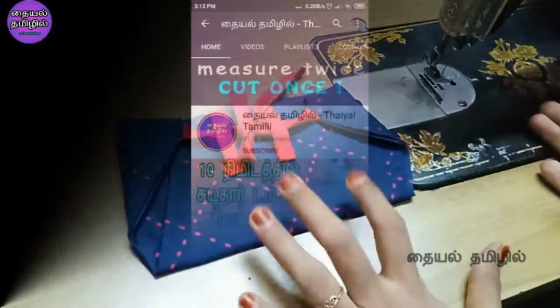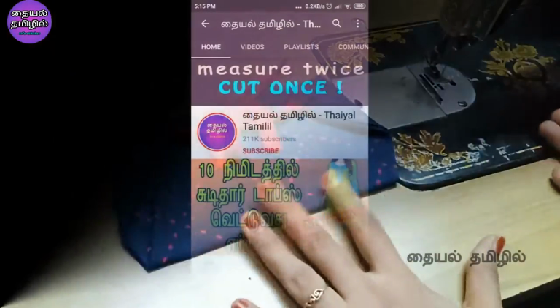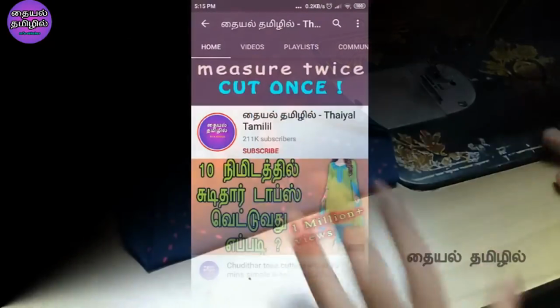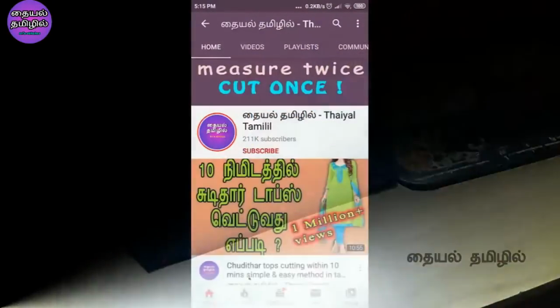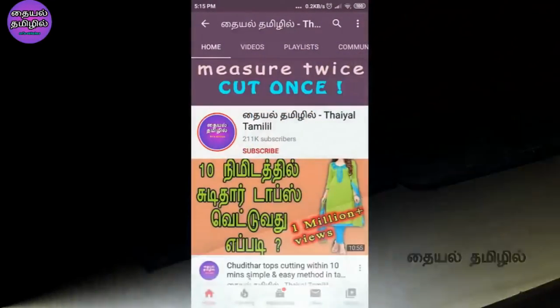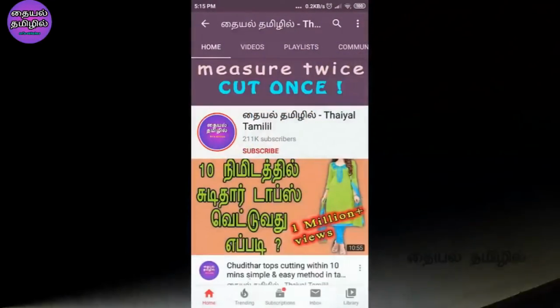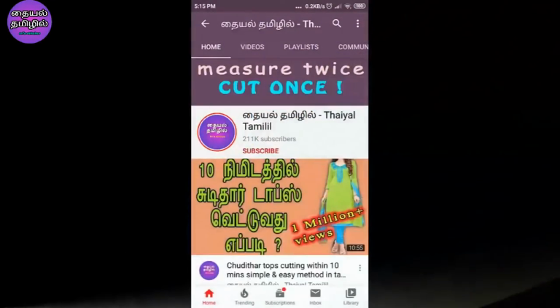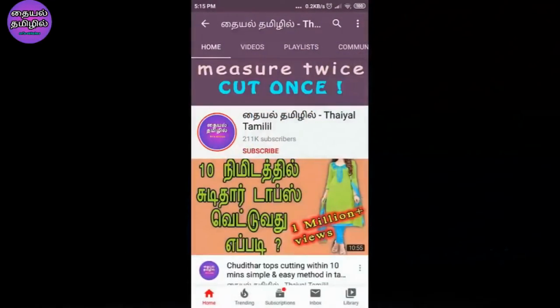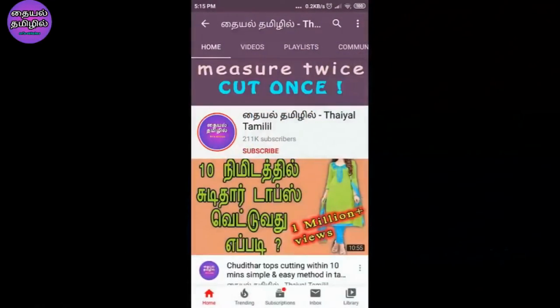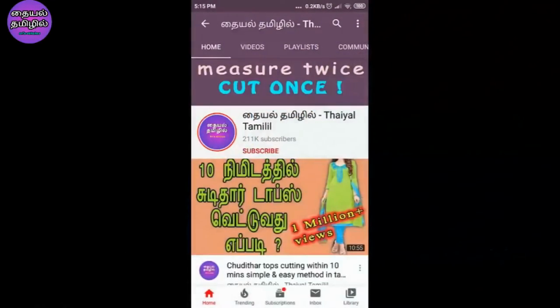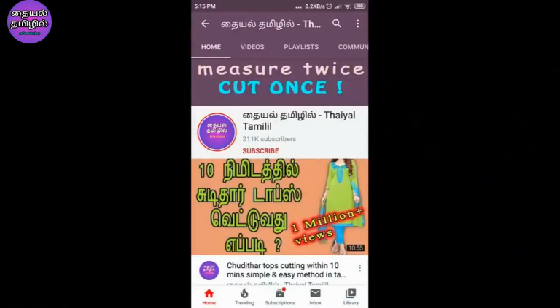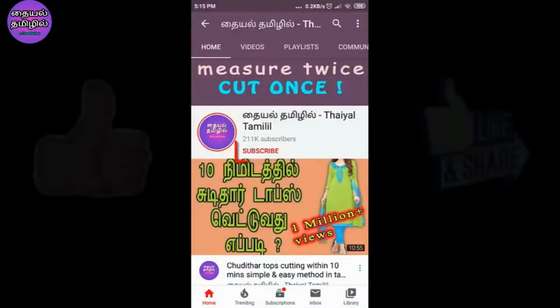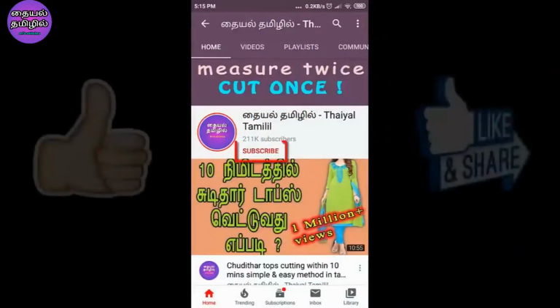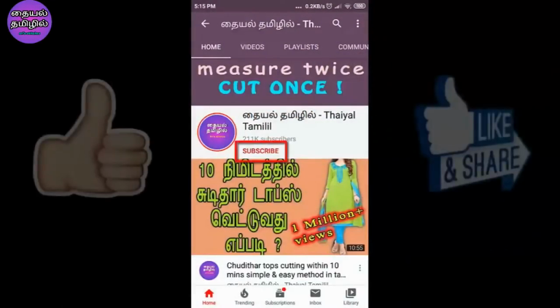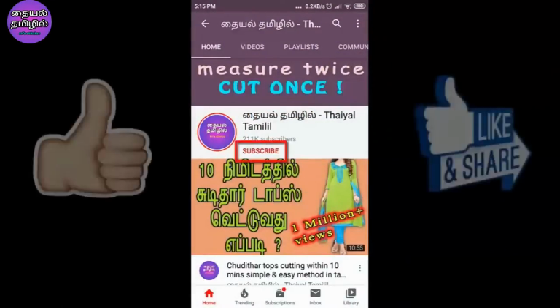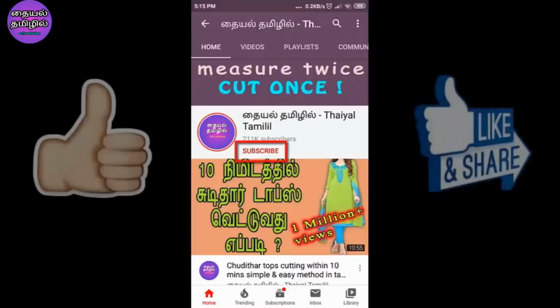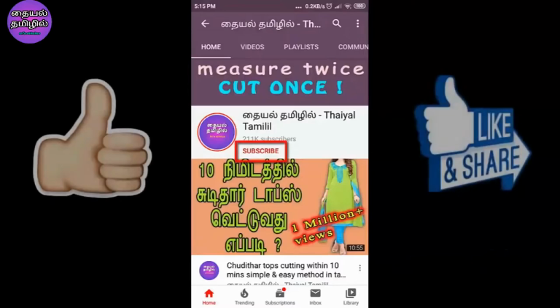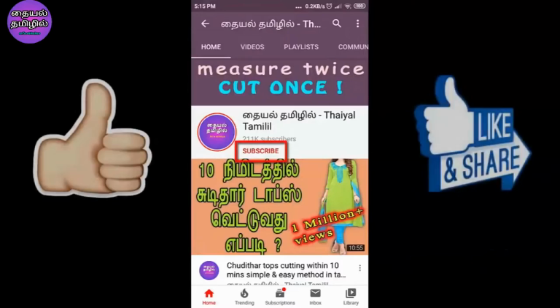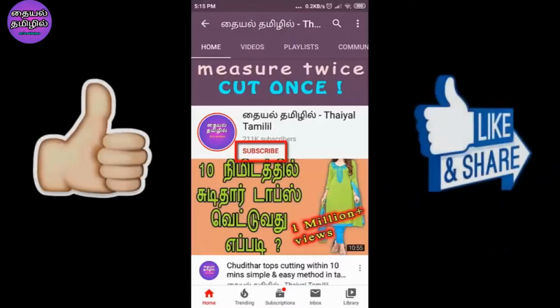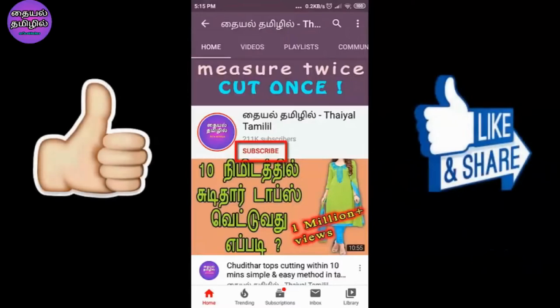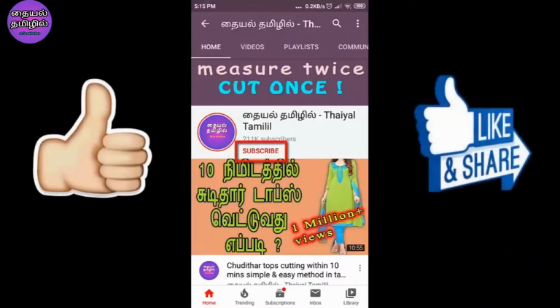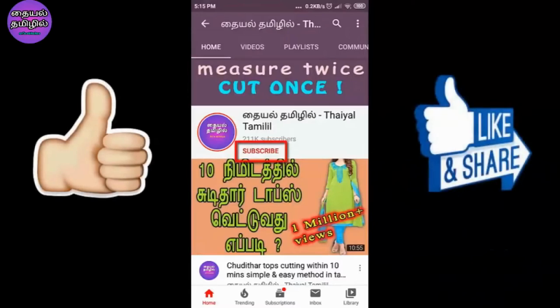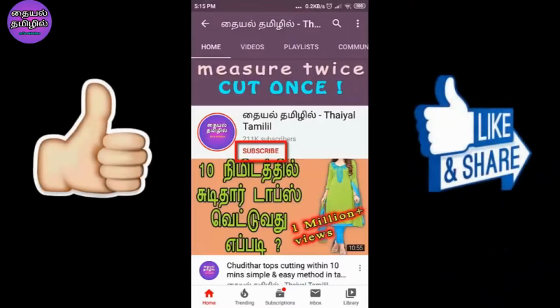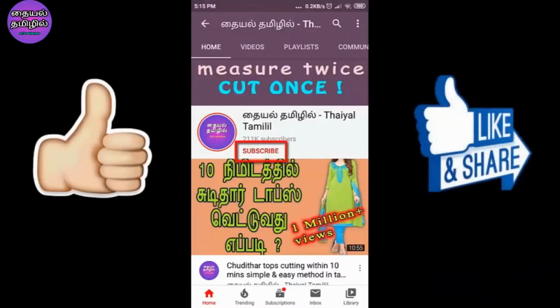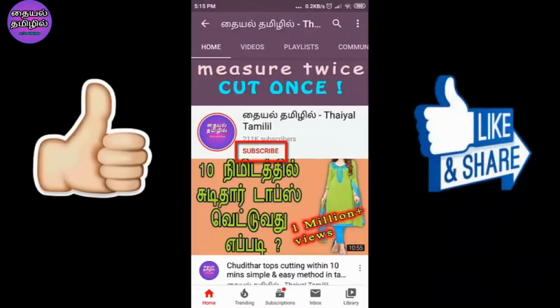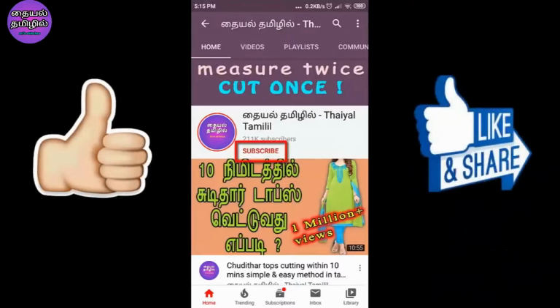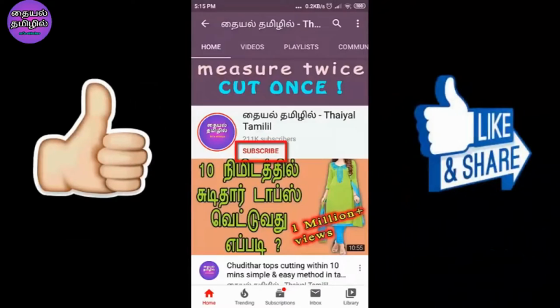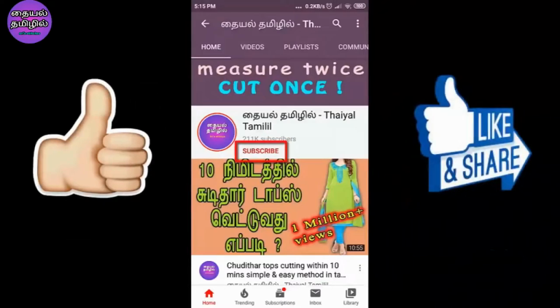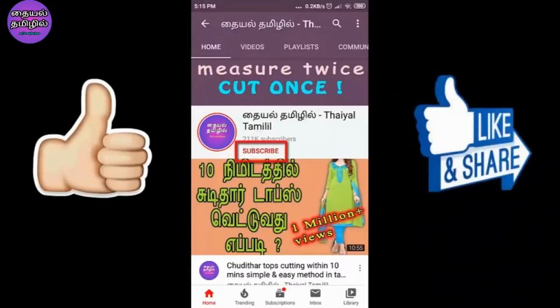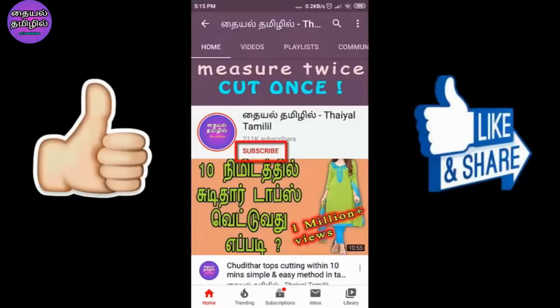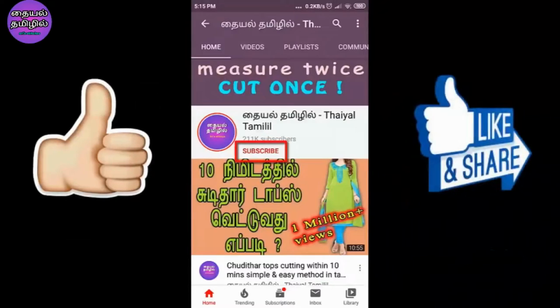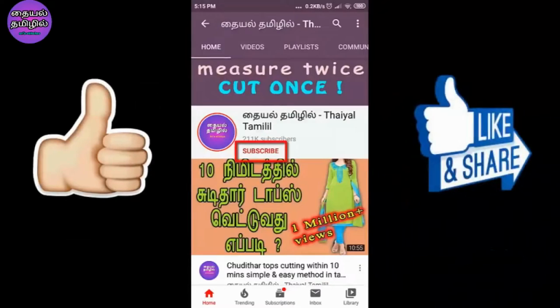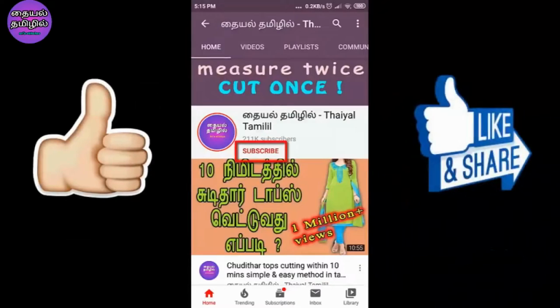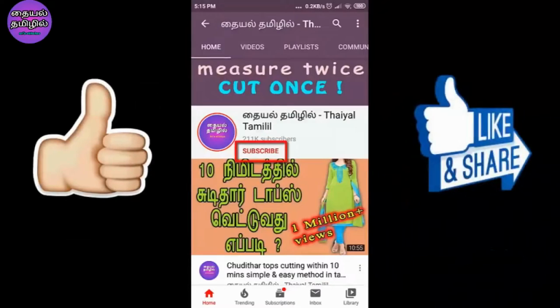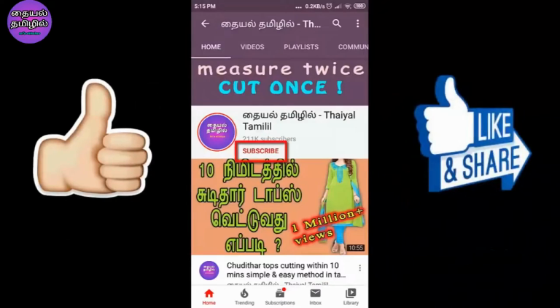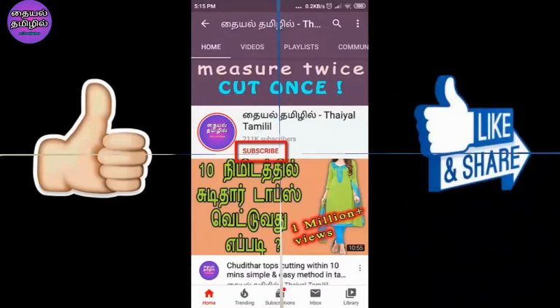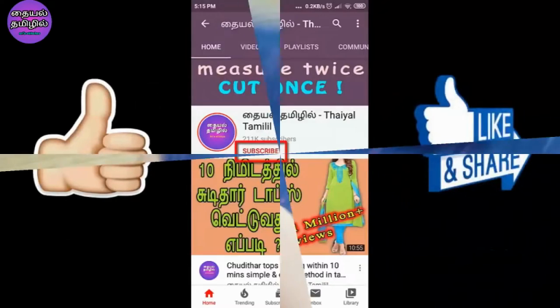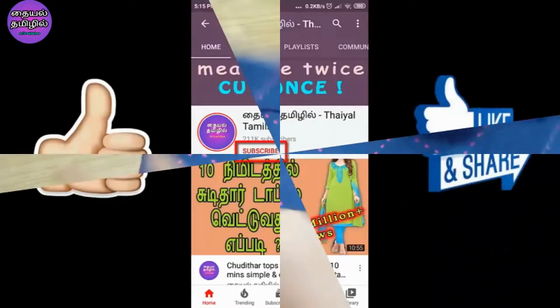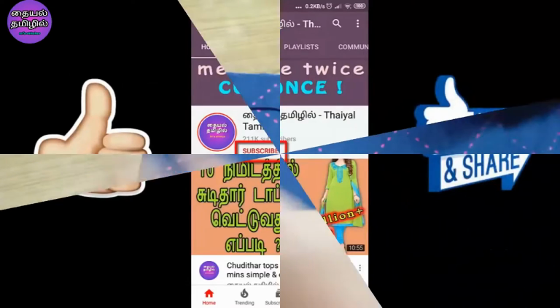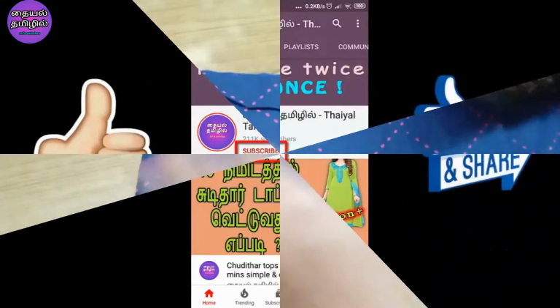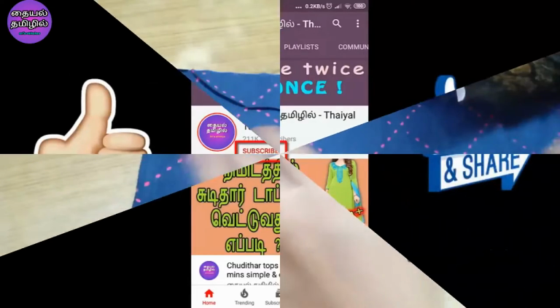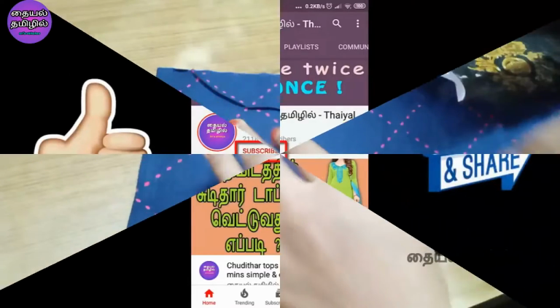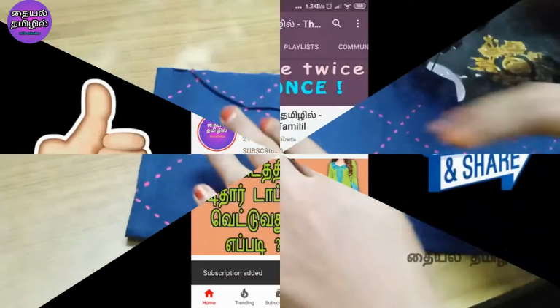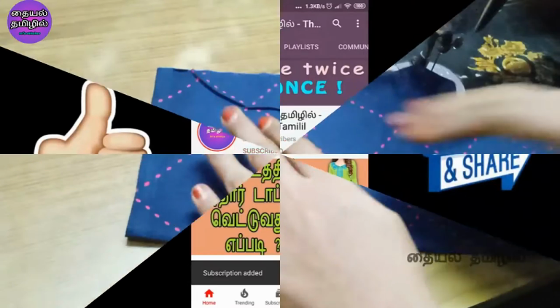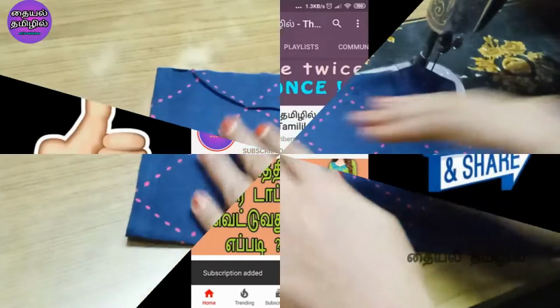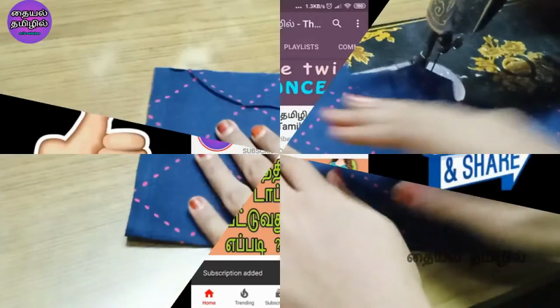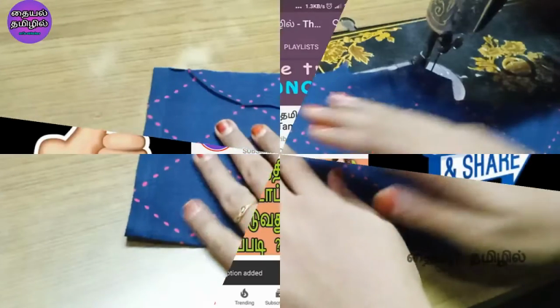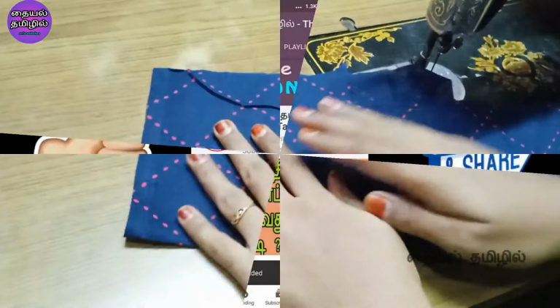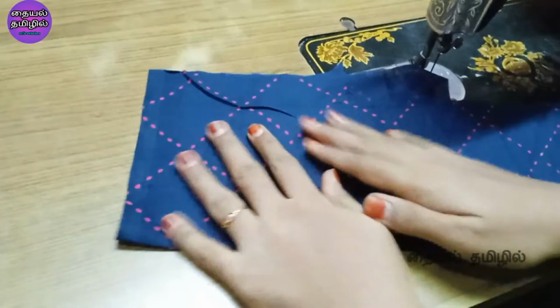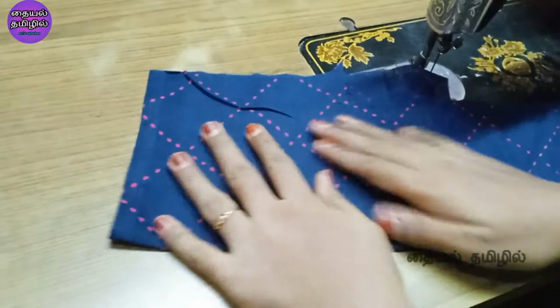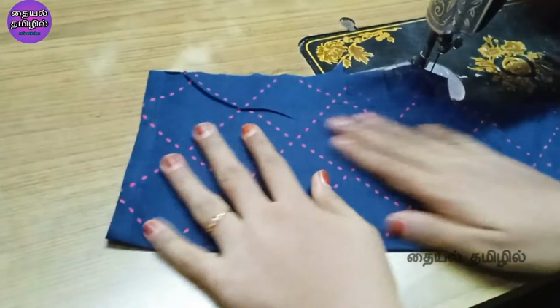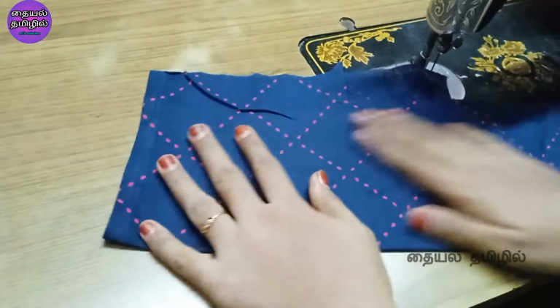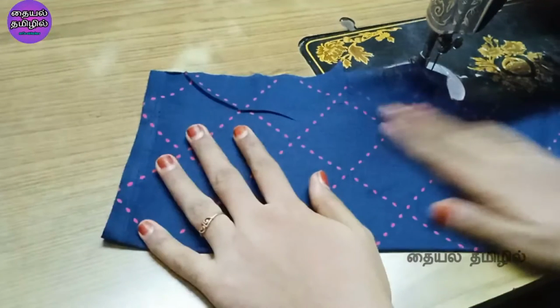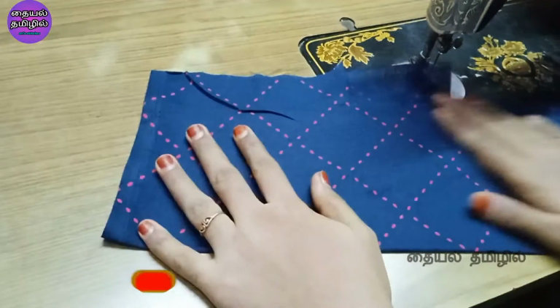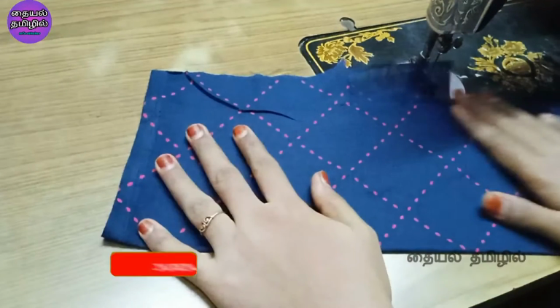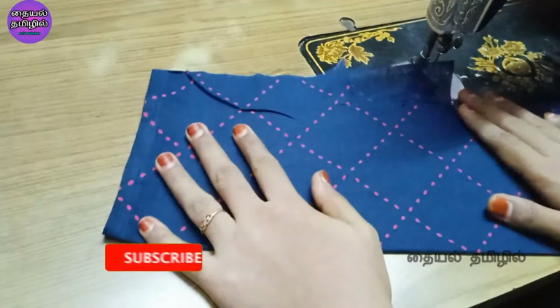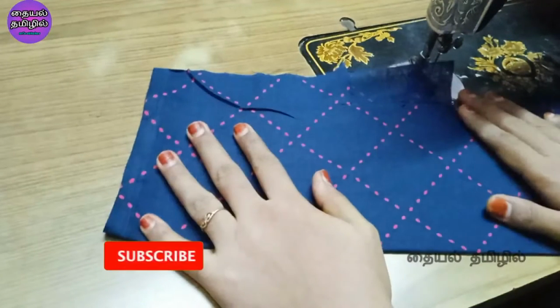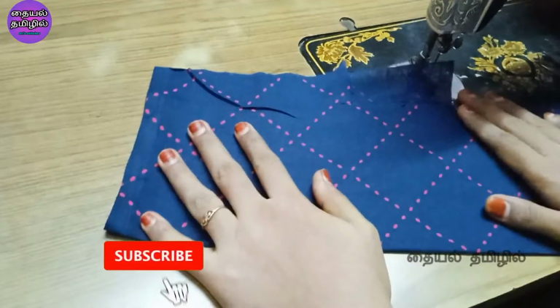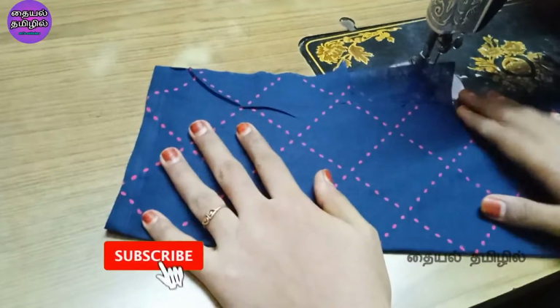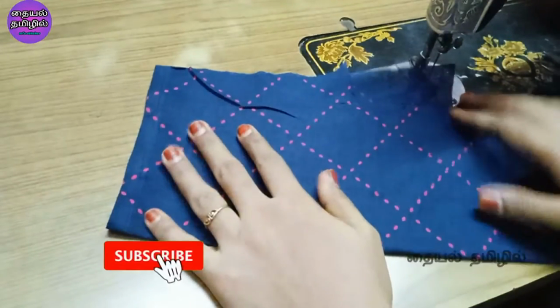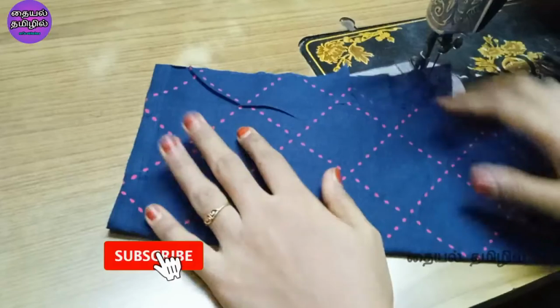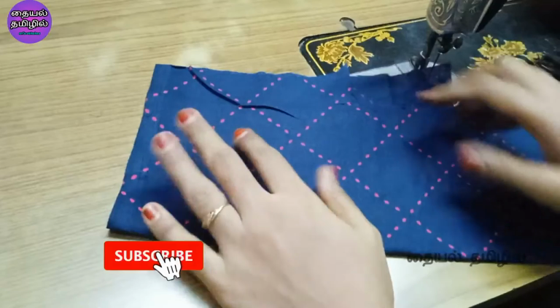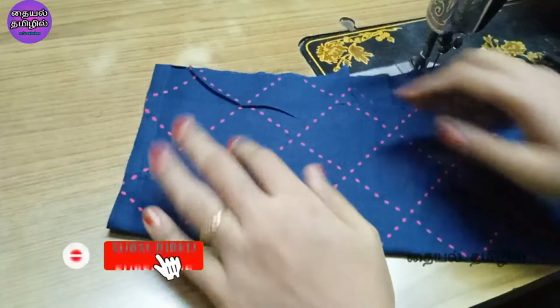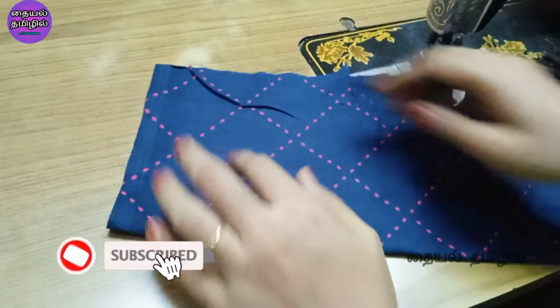If you are watching our channel, please subscribe. We will use cotton cloths to make this diaper.